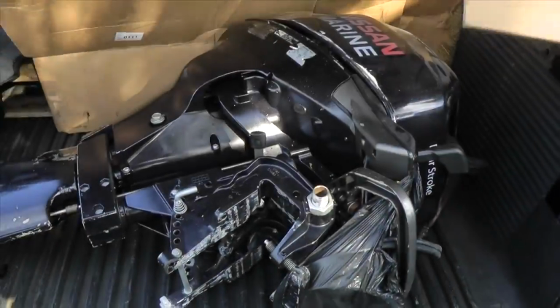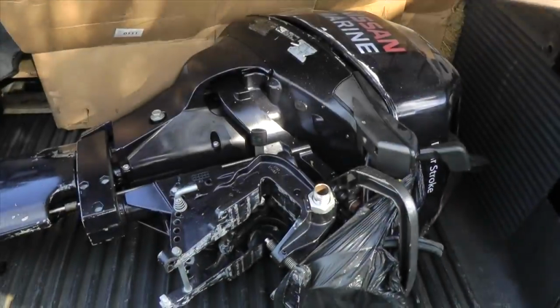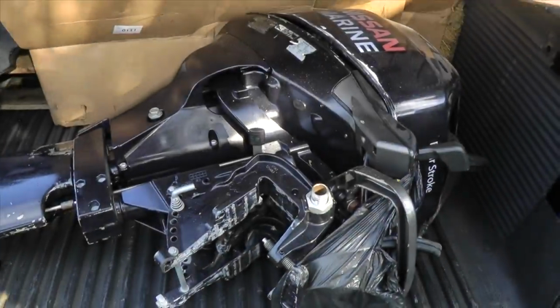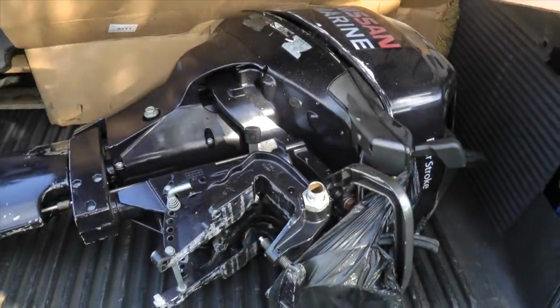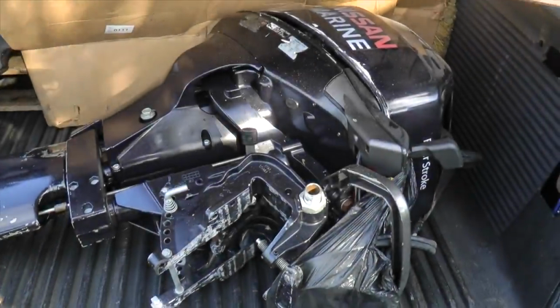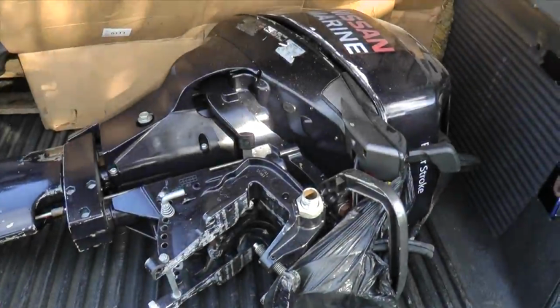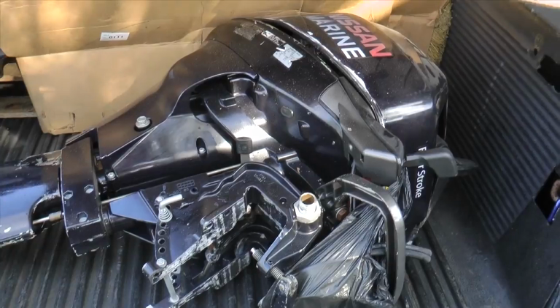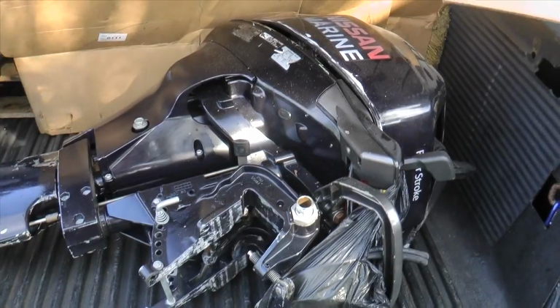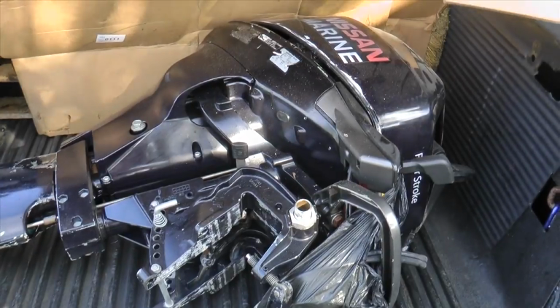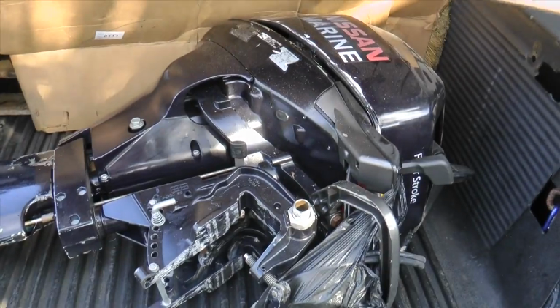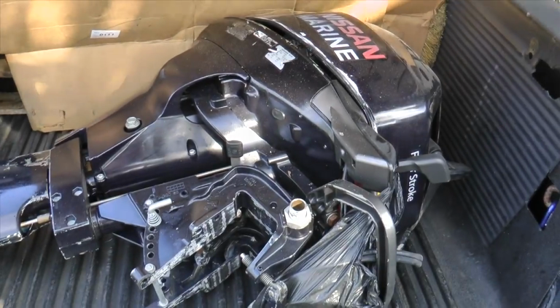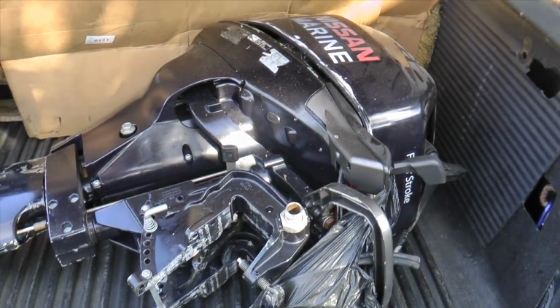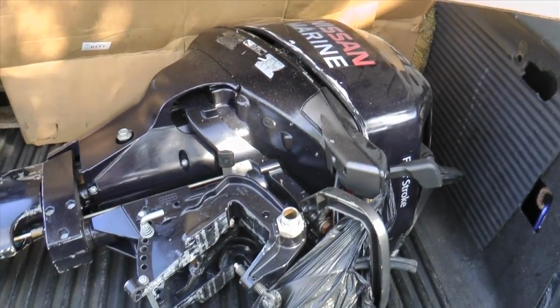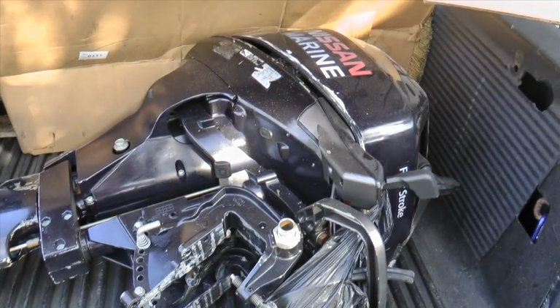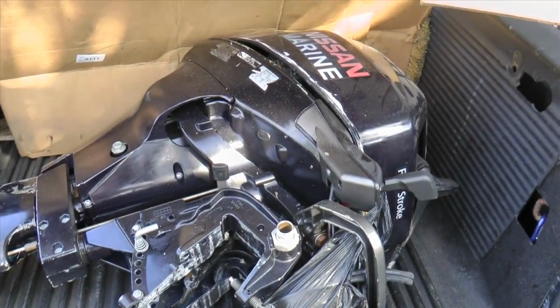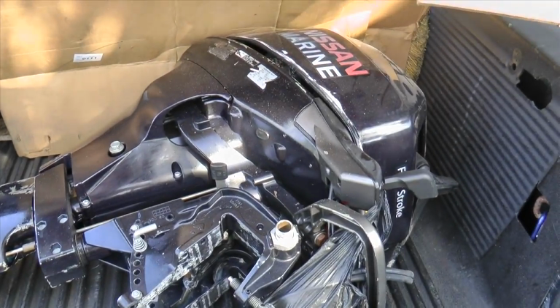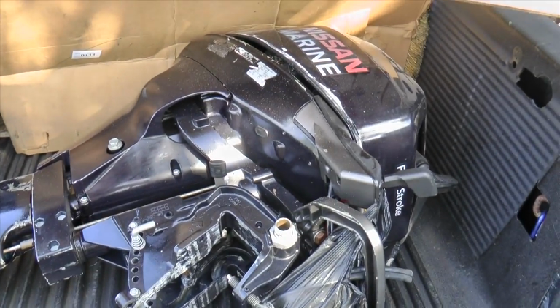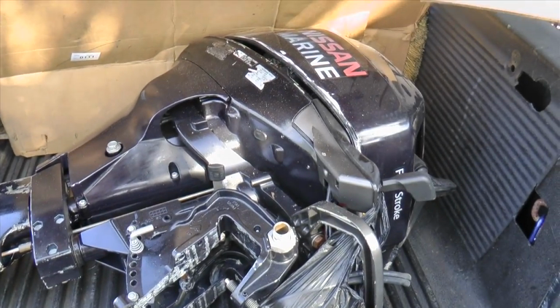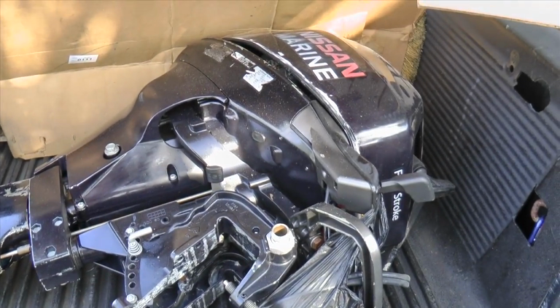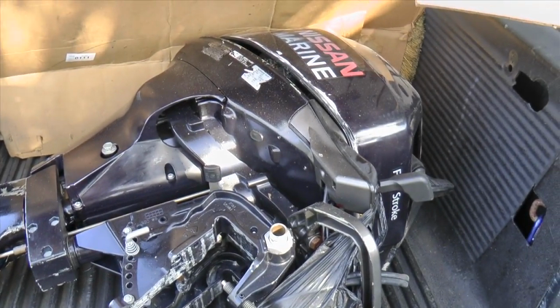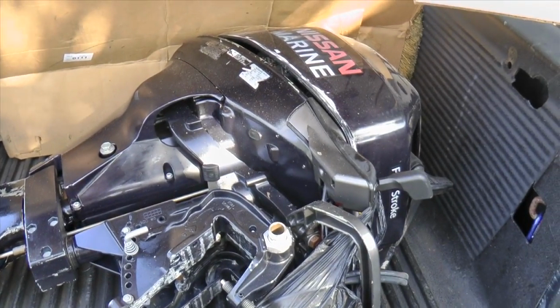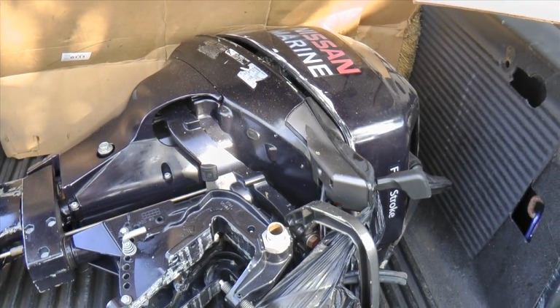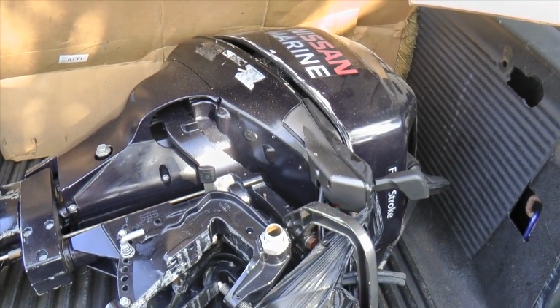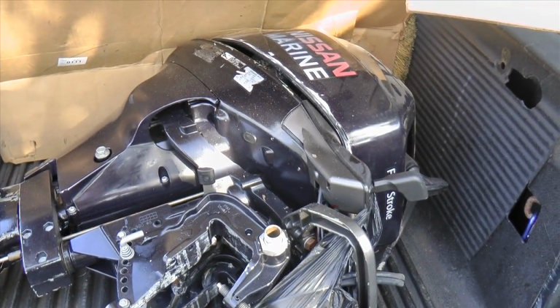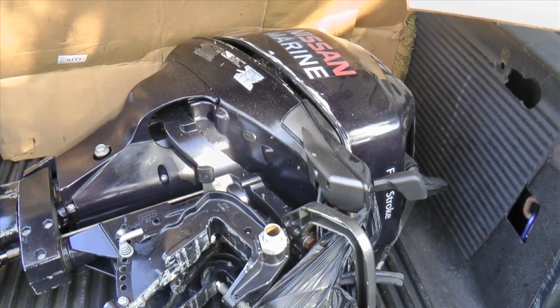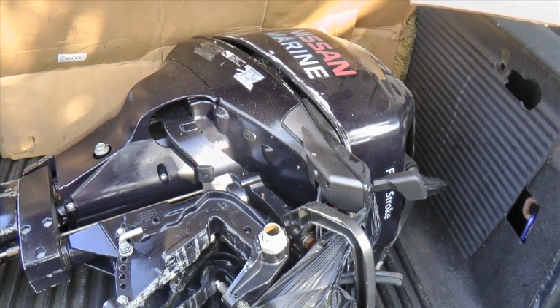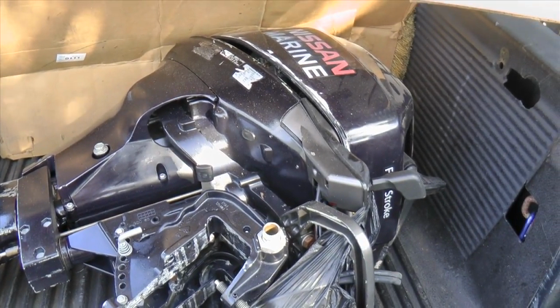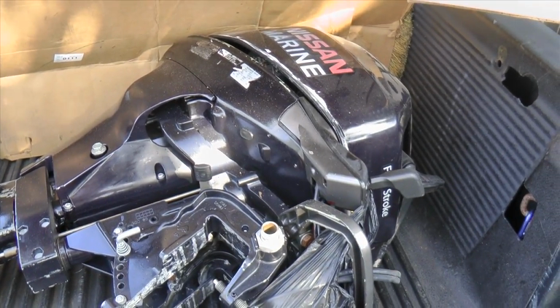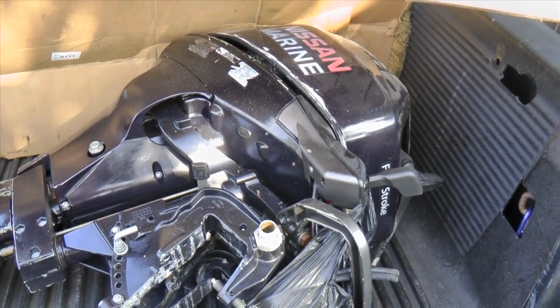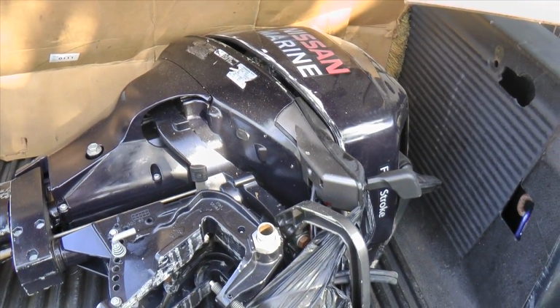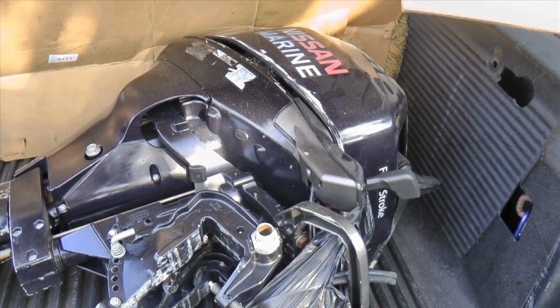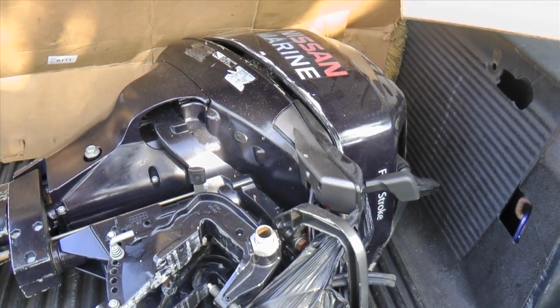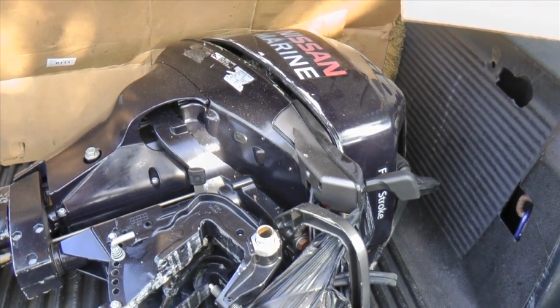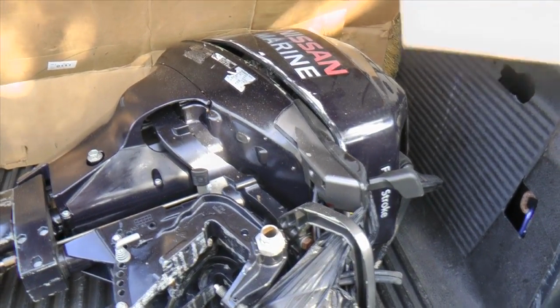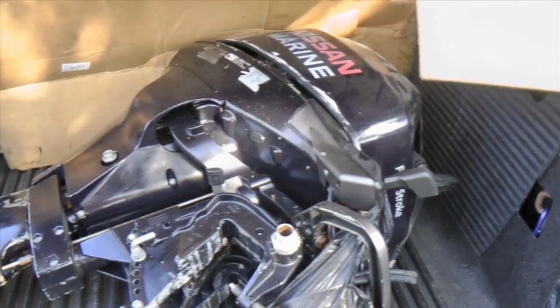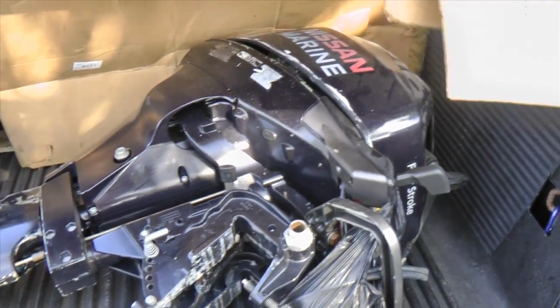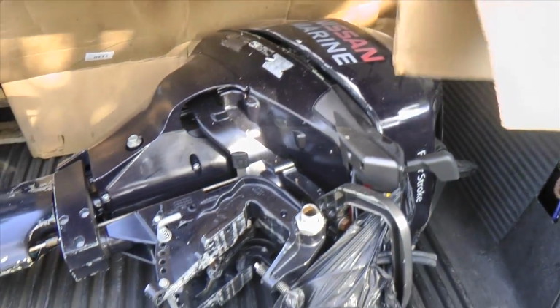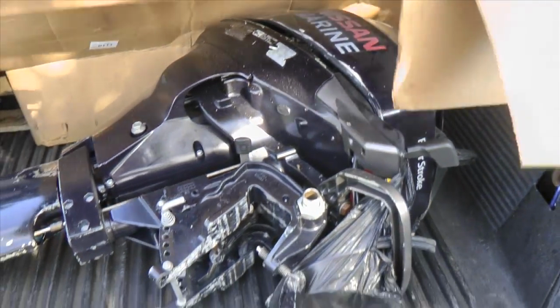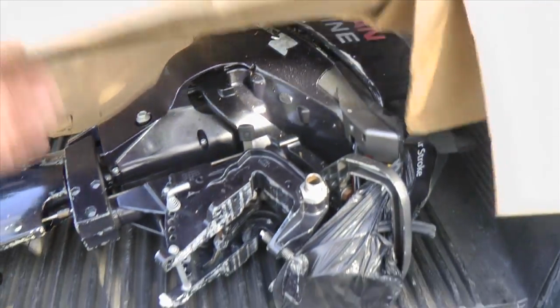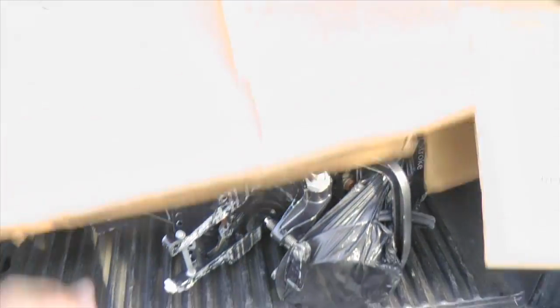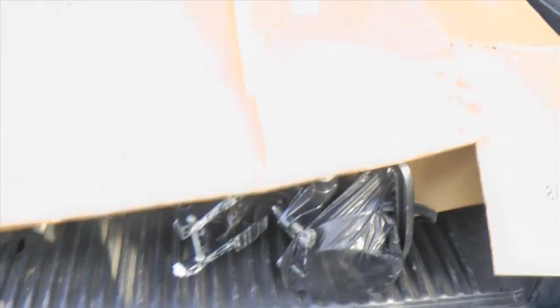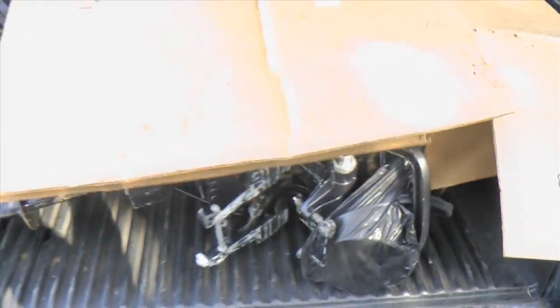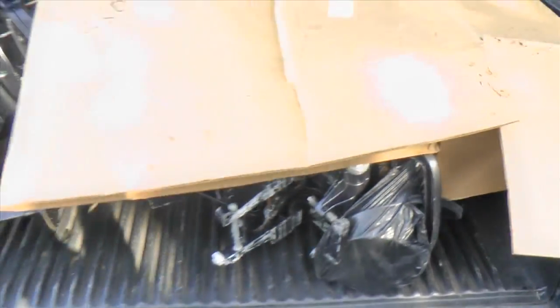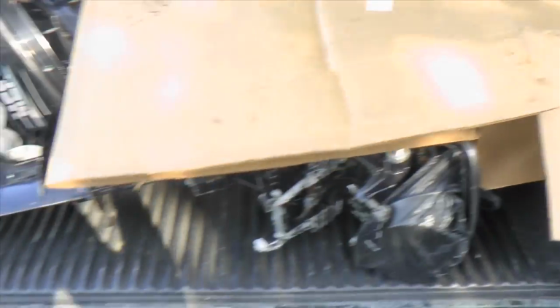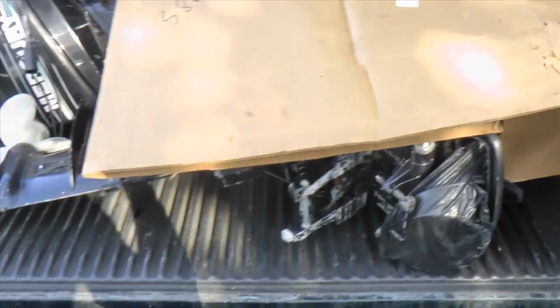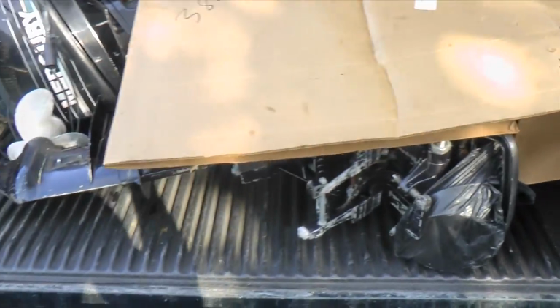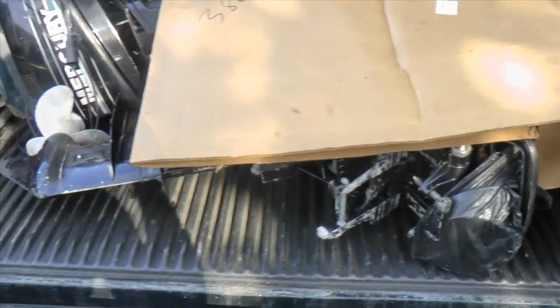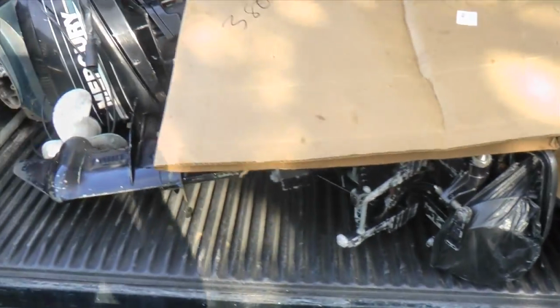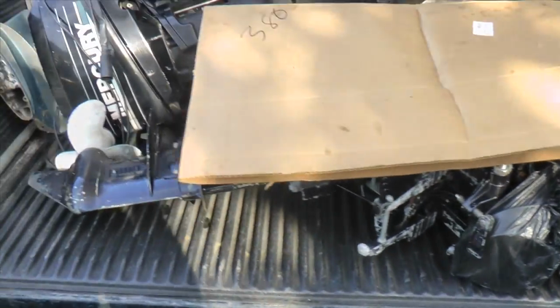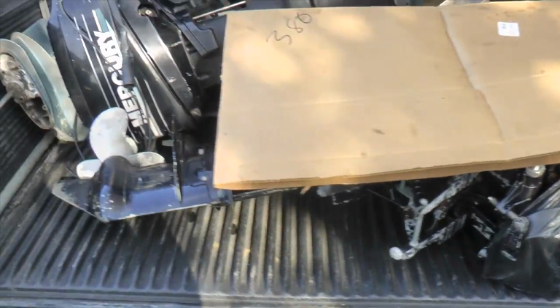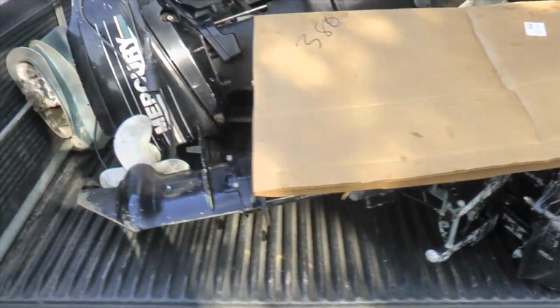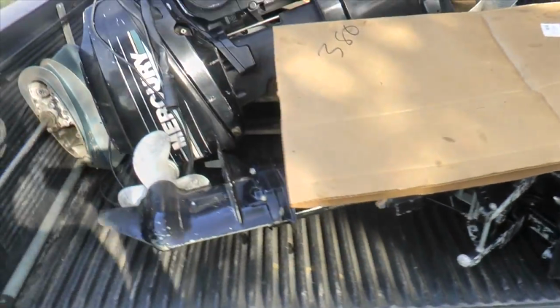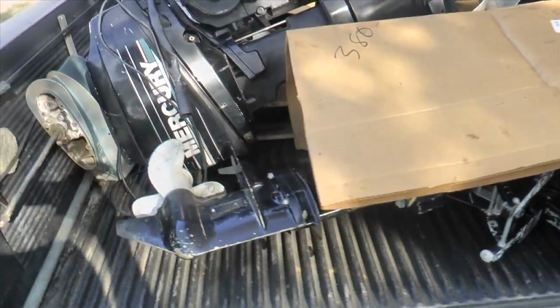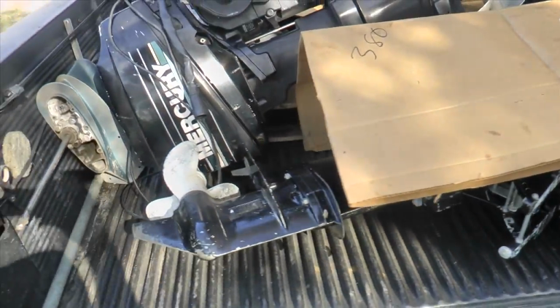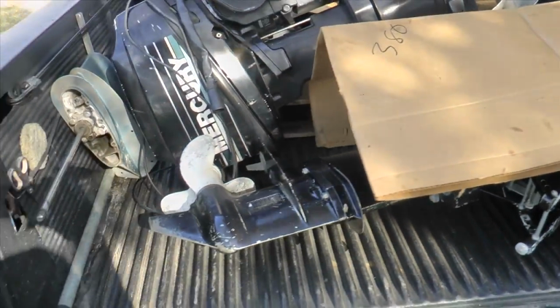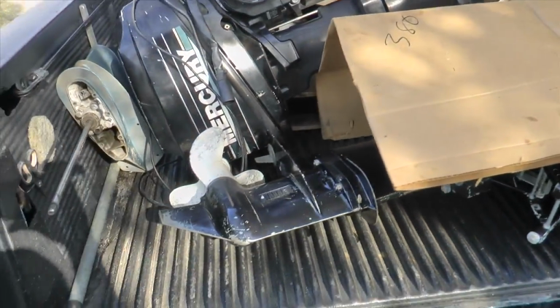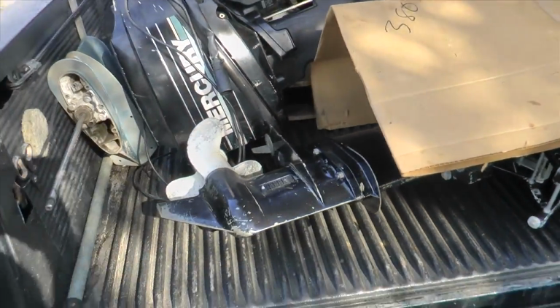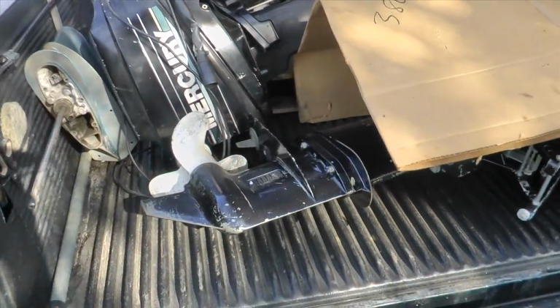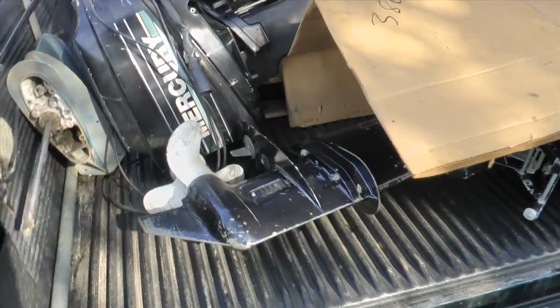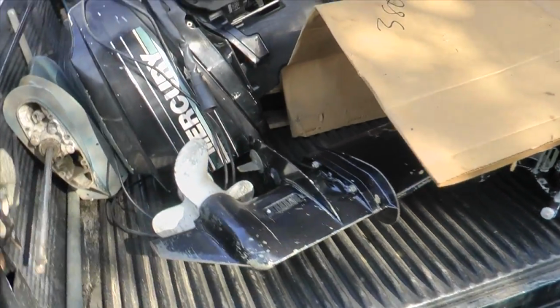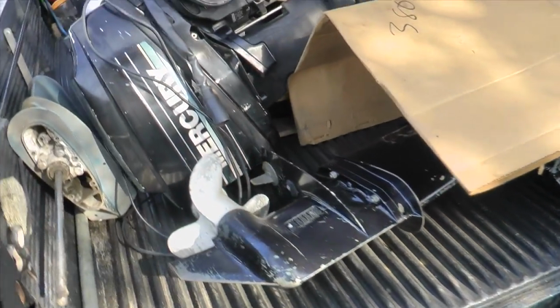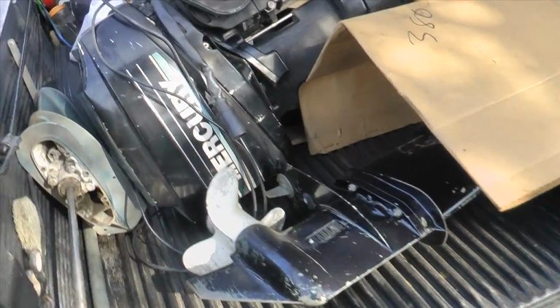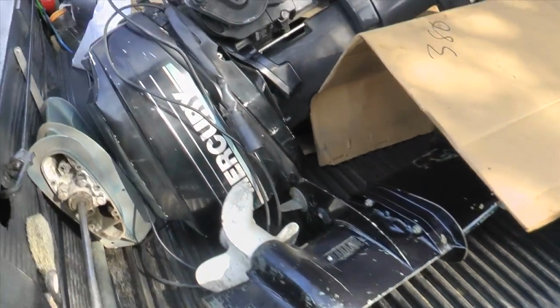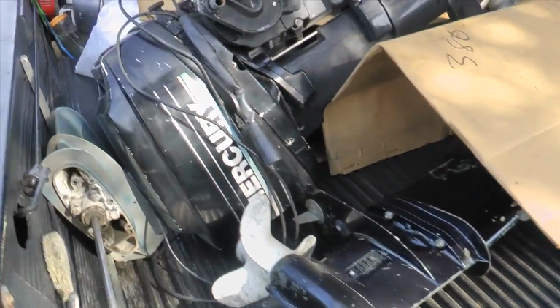Here's a four-stroke 15 Nissan Marine outboard motor. It's a long shaft with electric start.